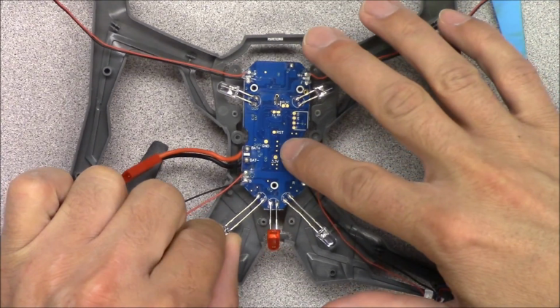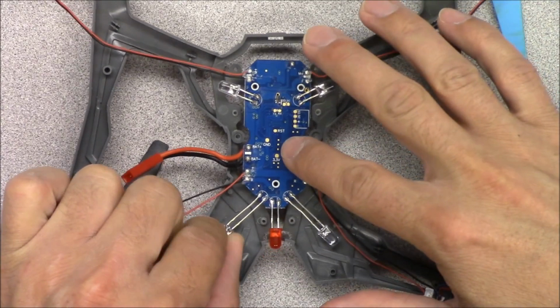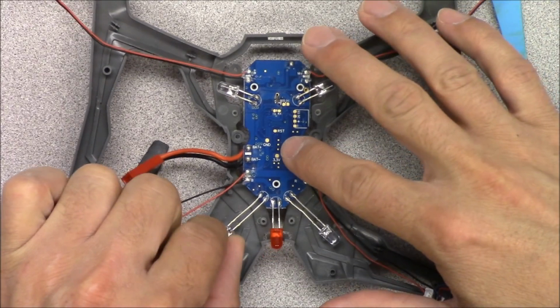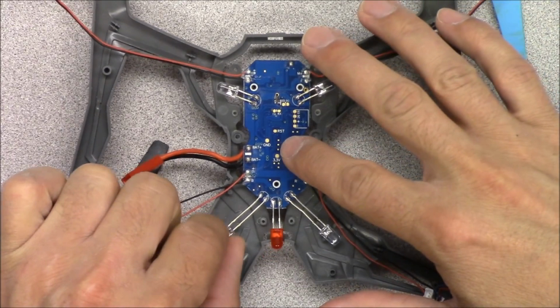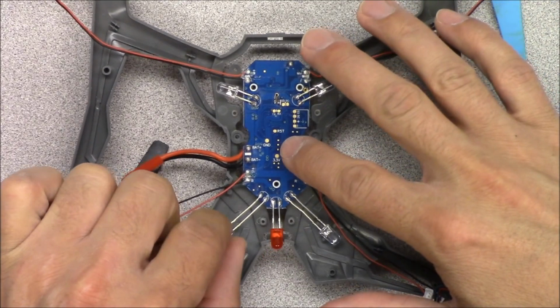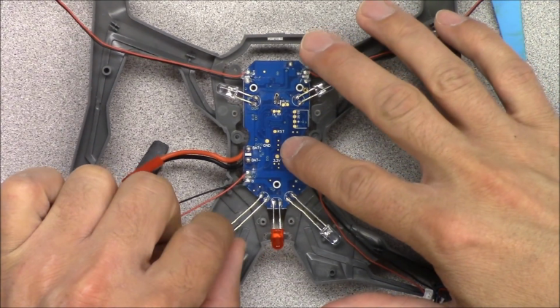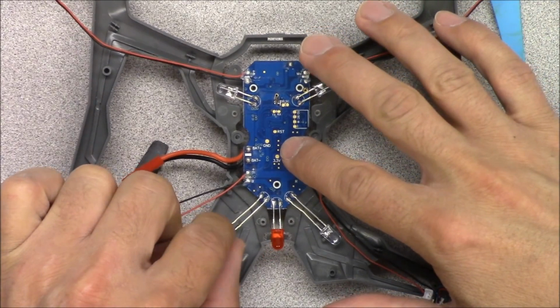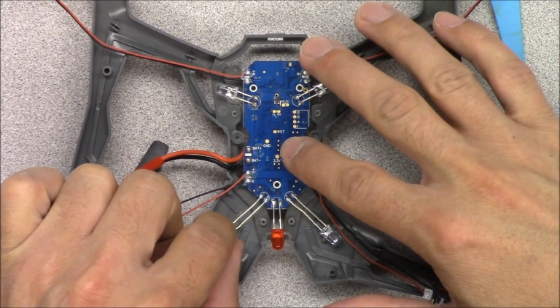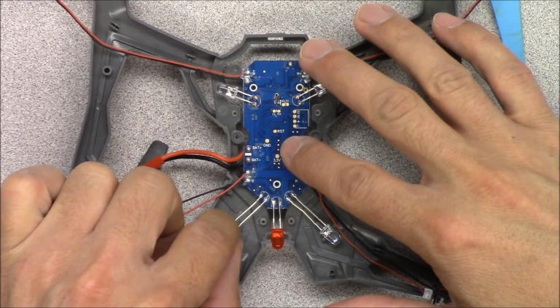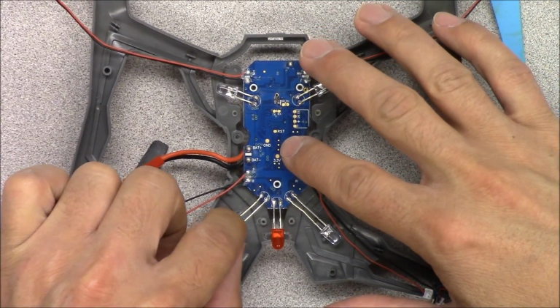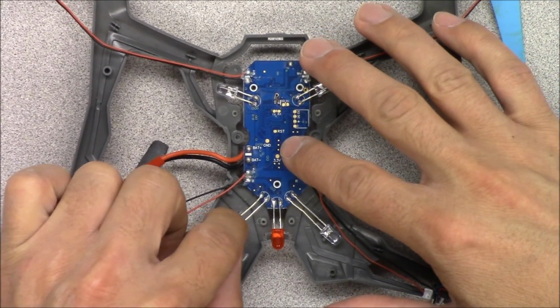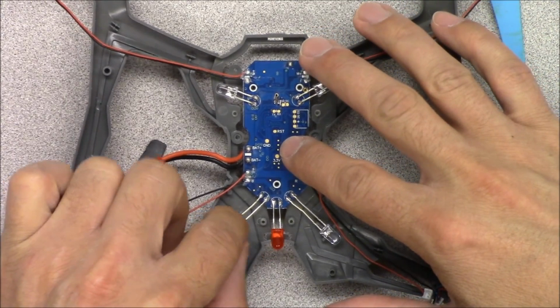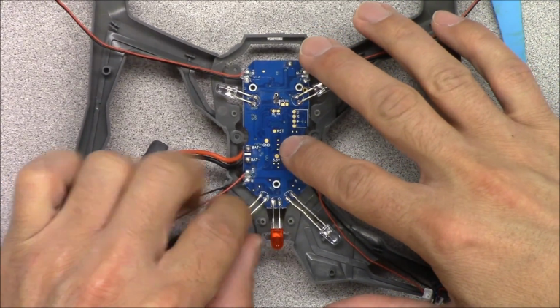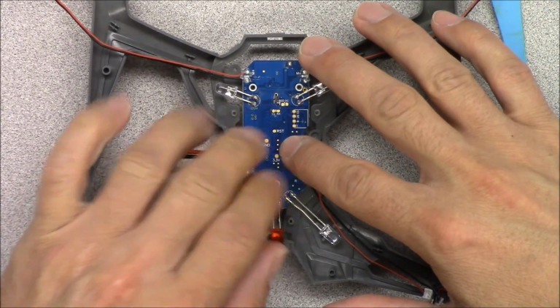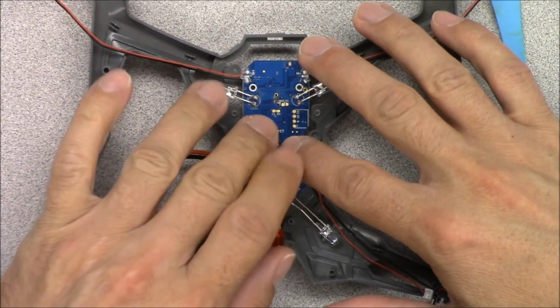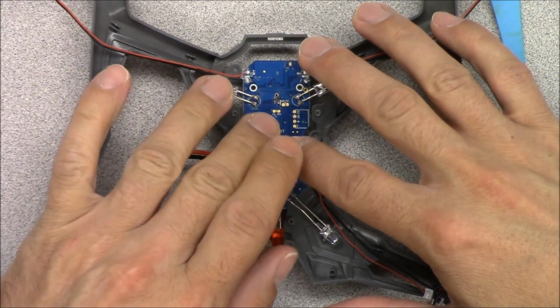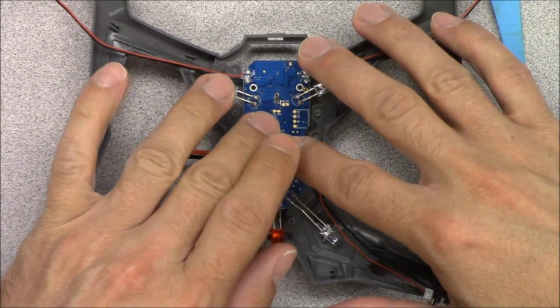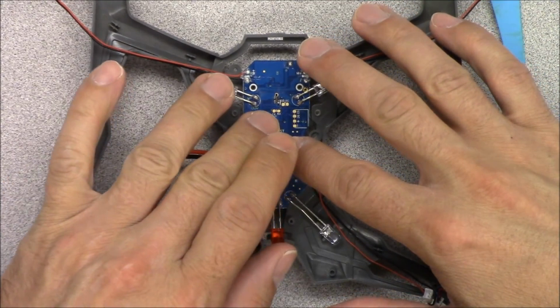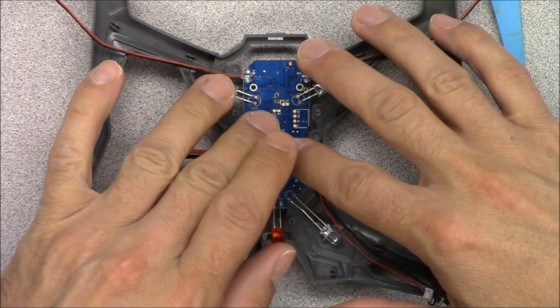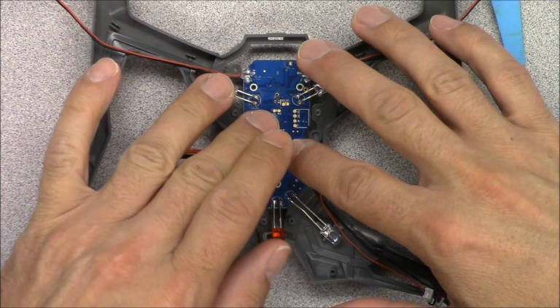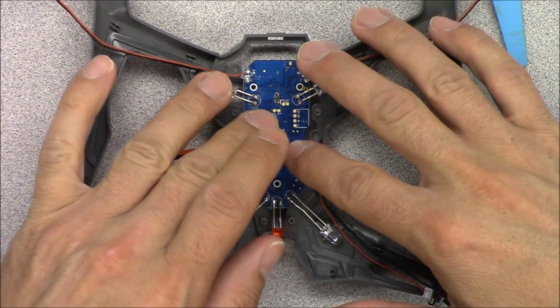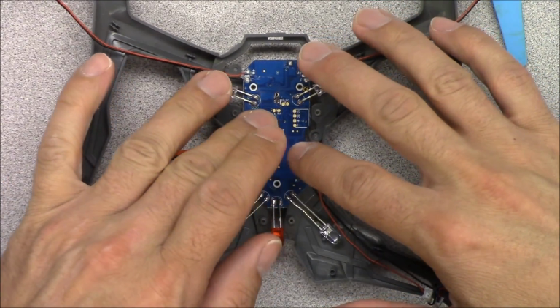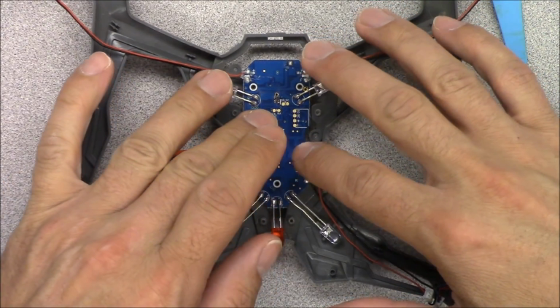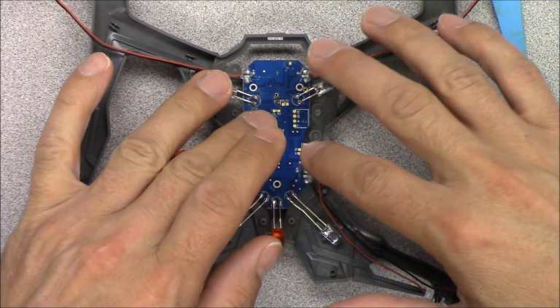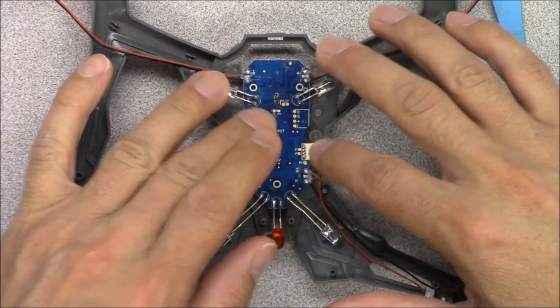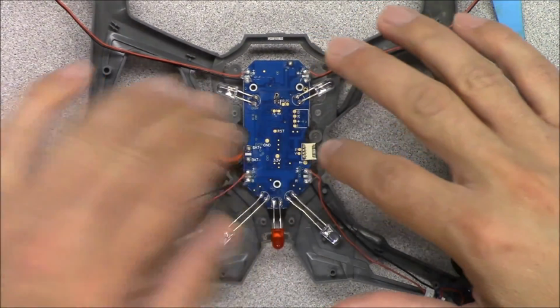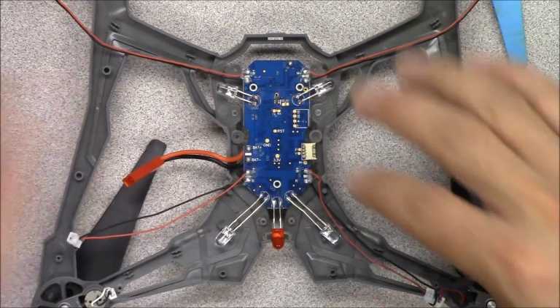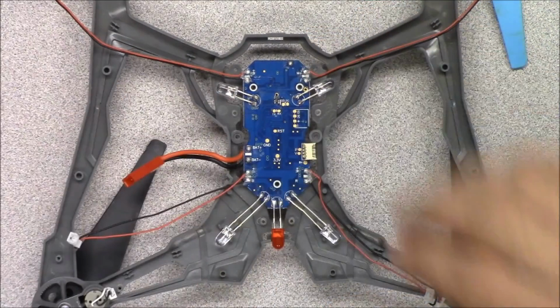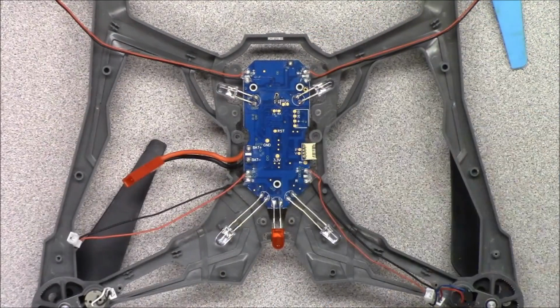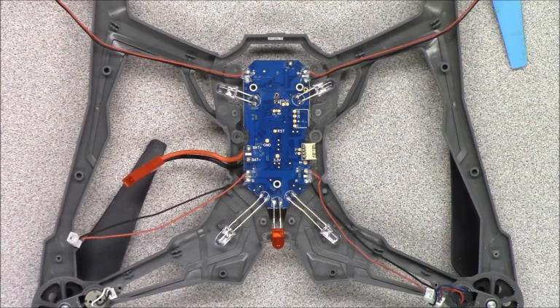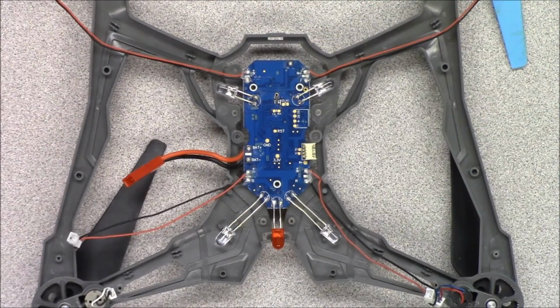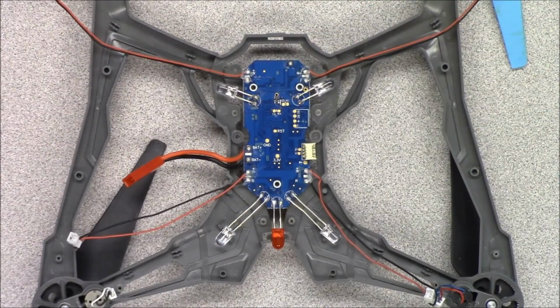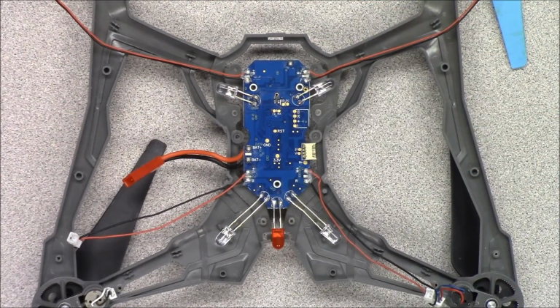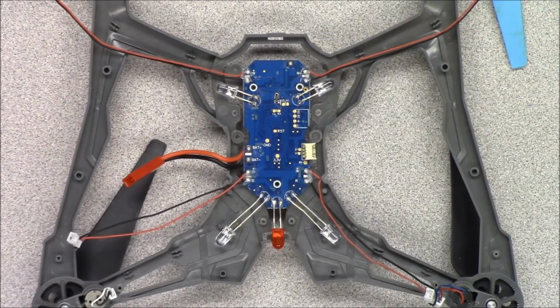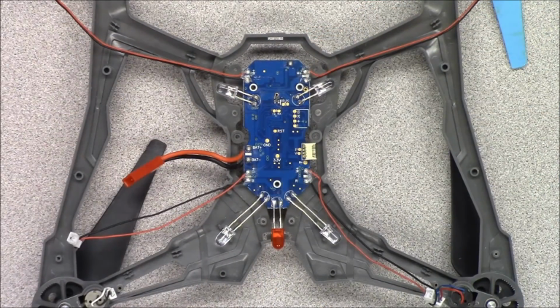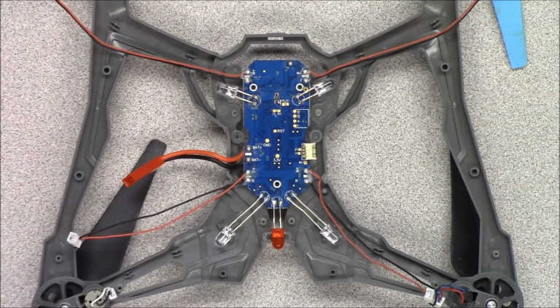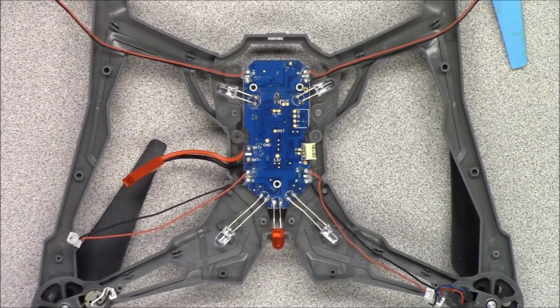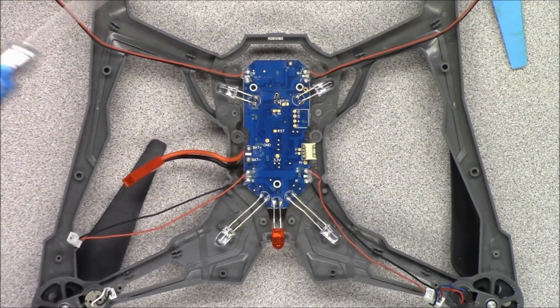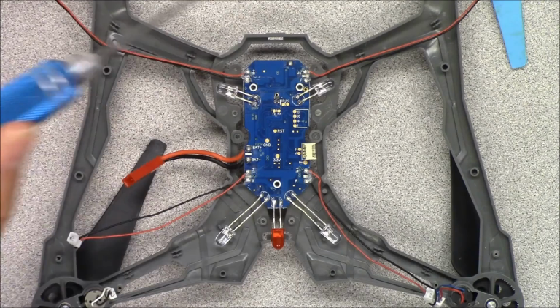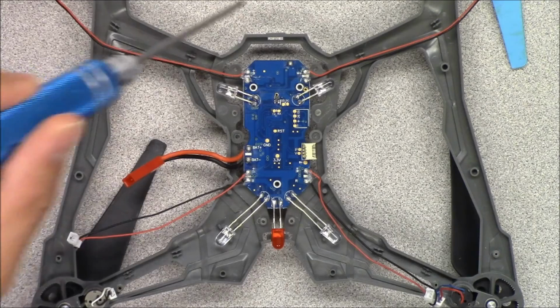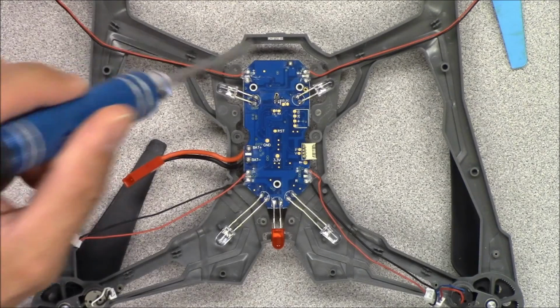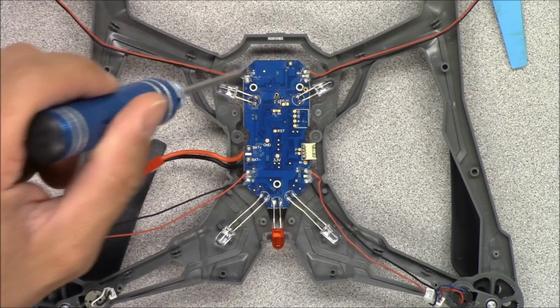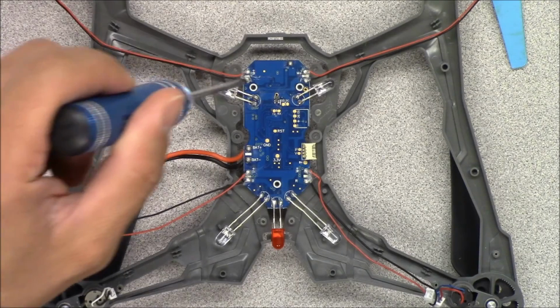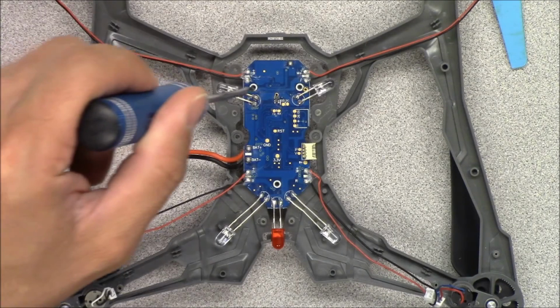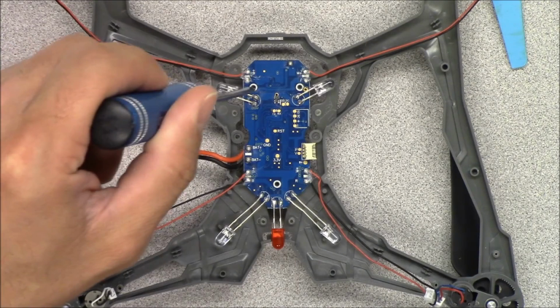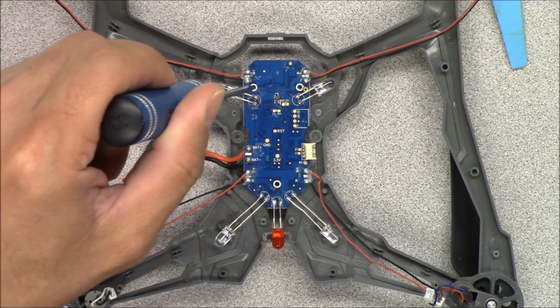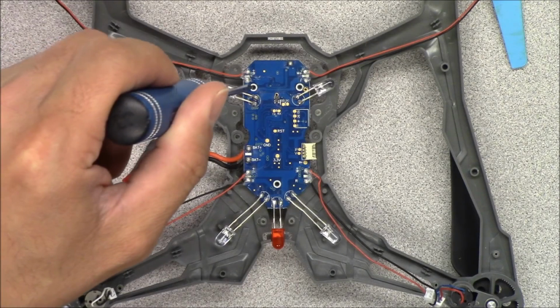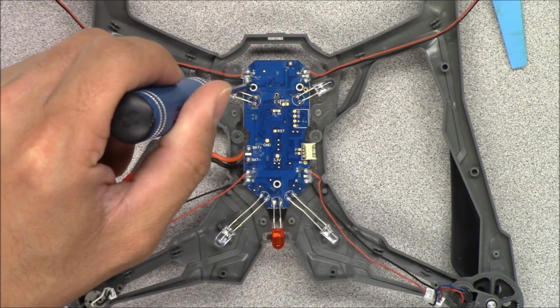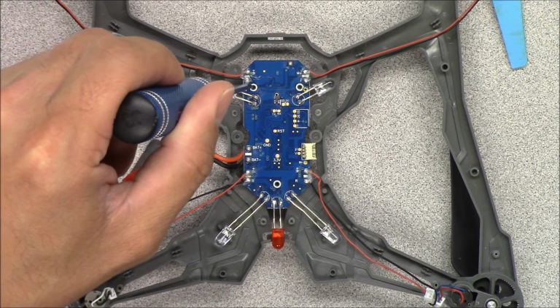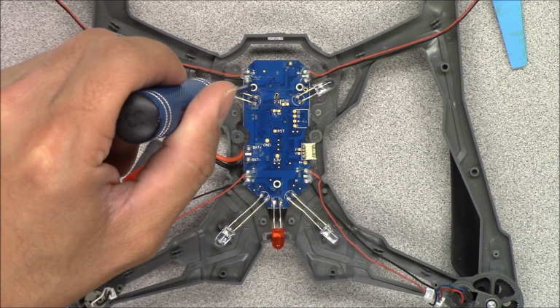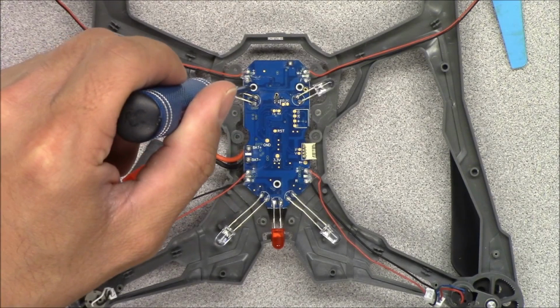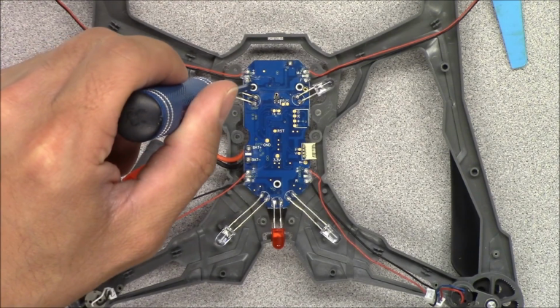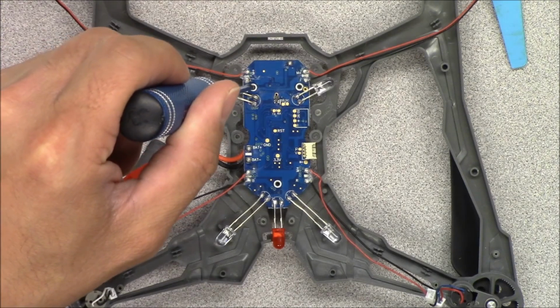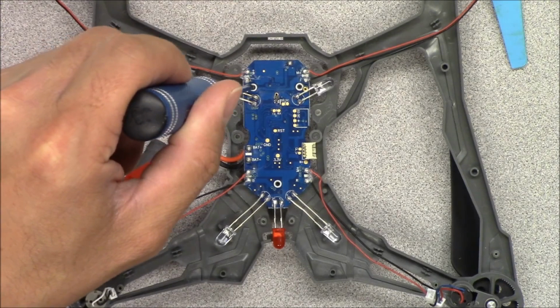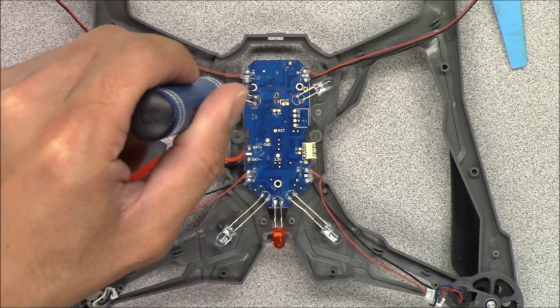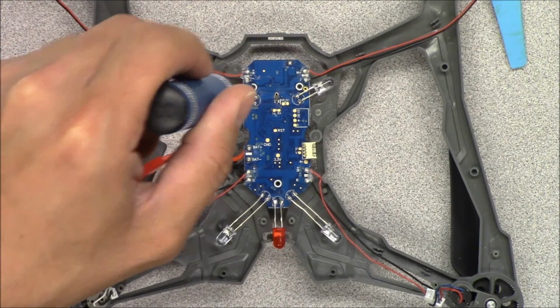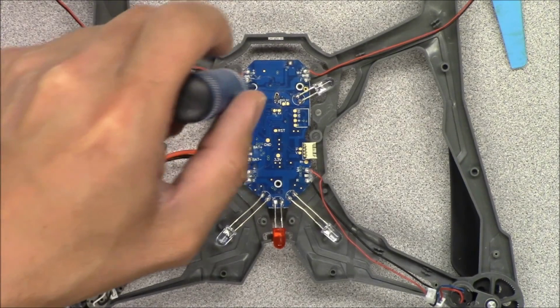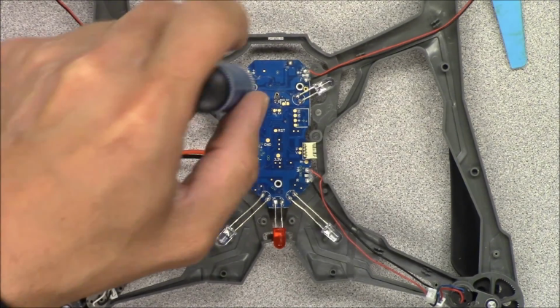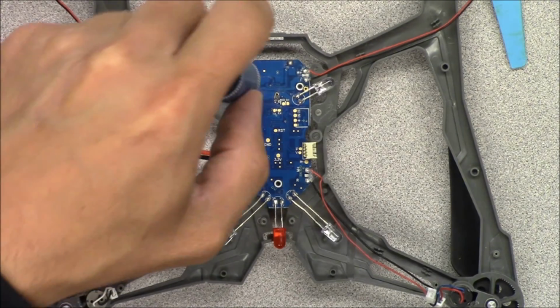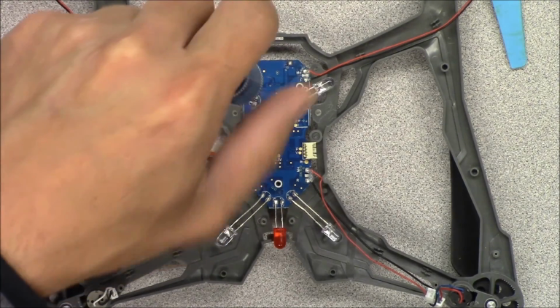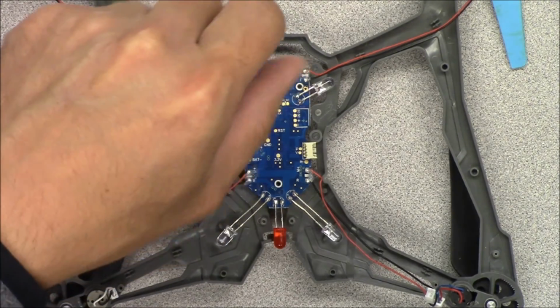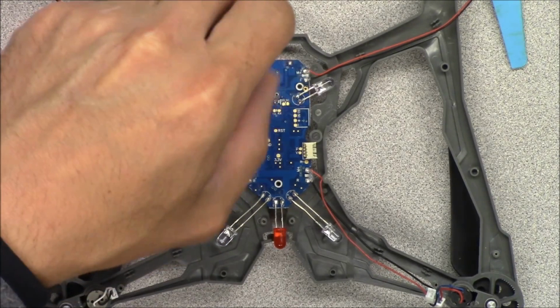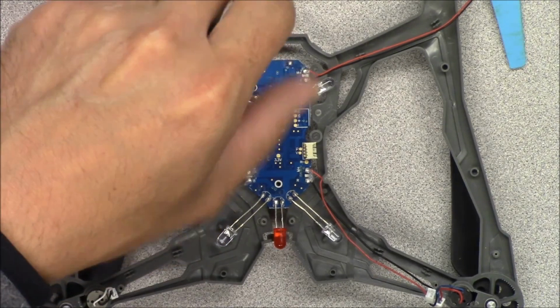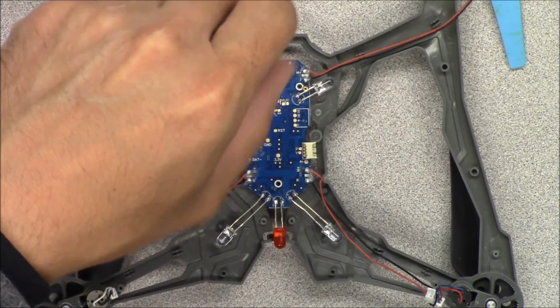Place the new flight control board onto the frame. Reinstall the three screws securing the board in place.